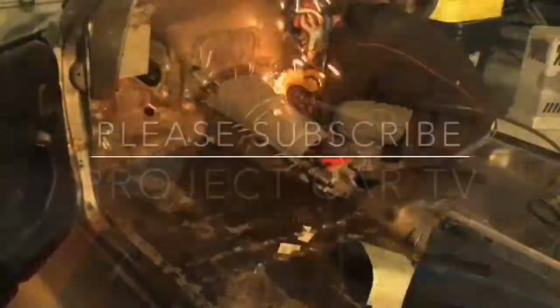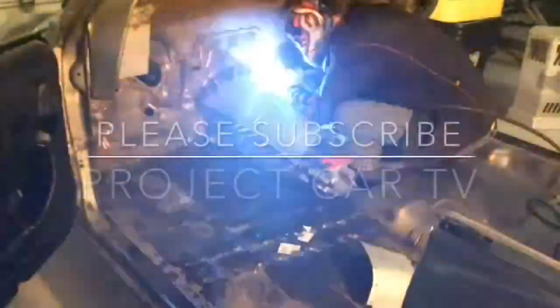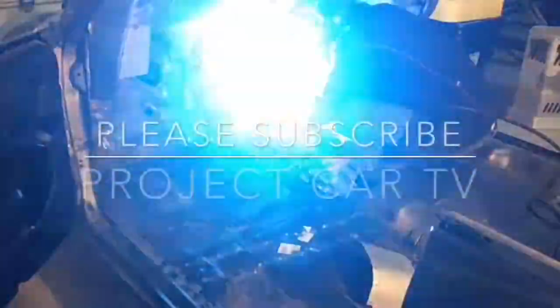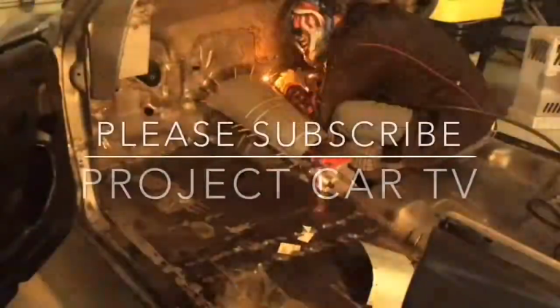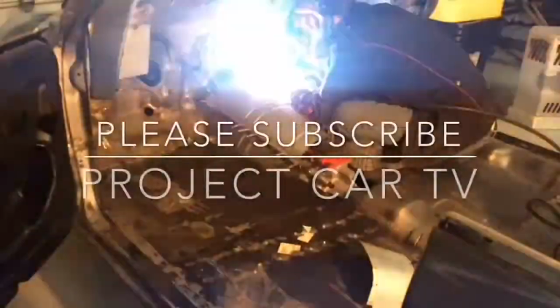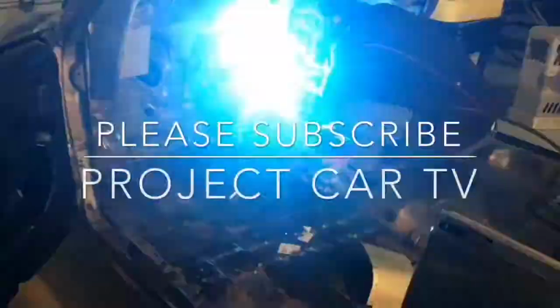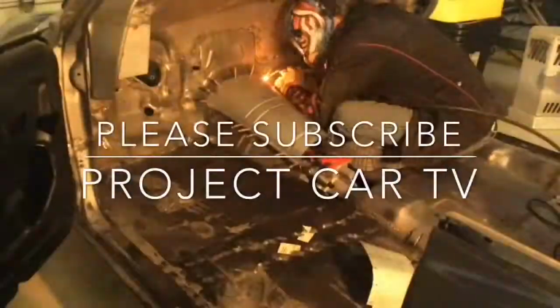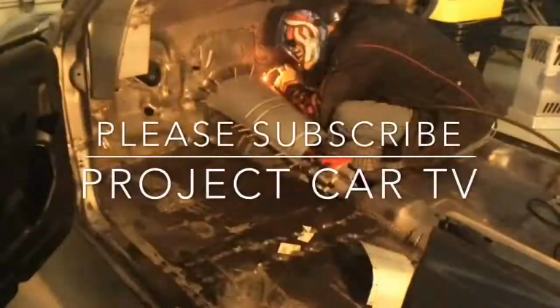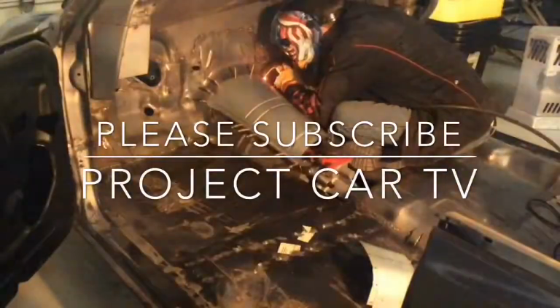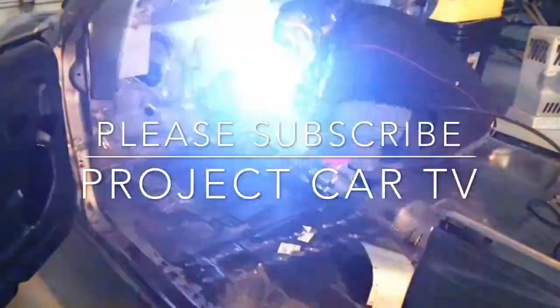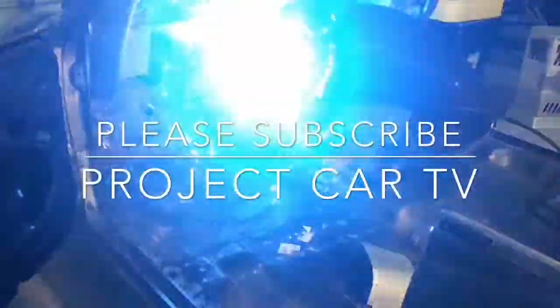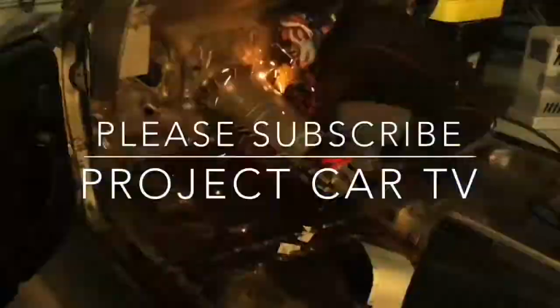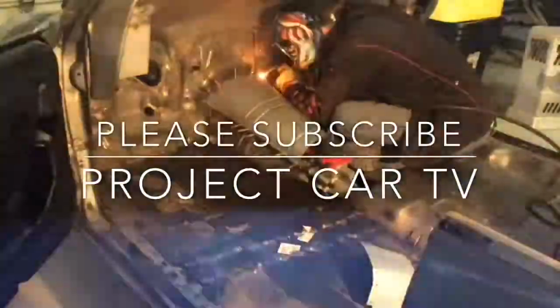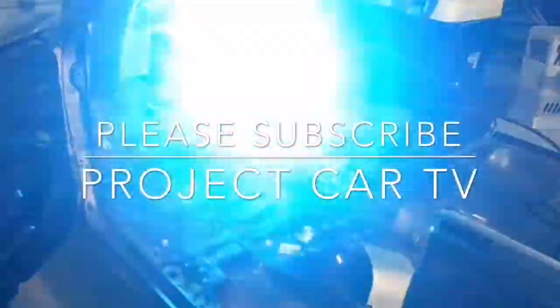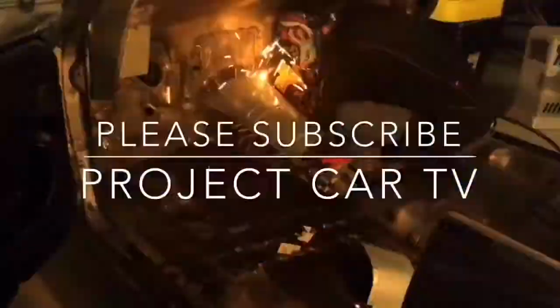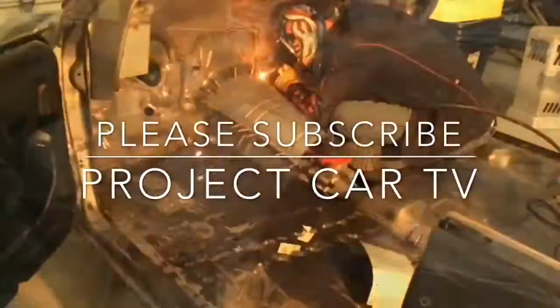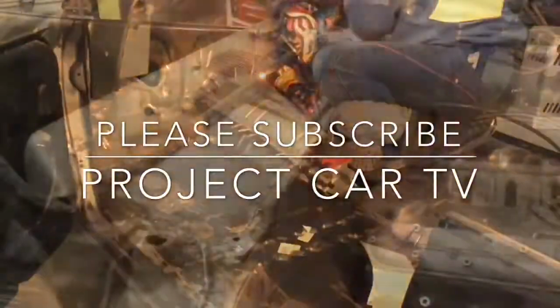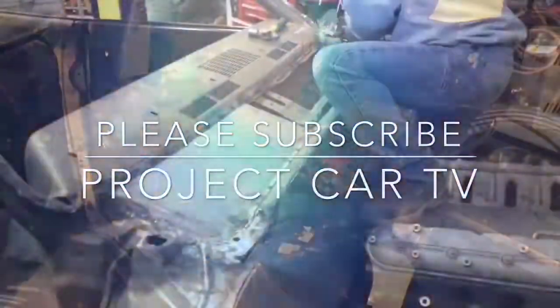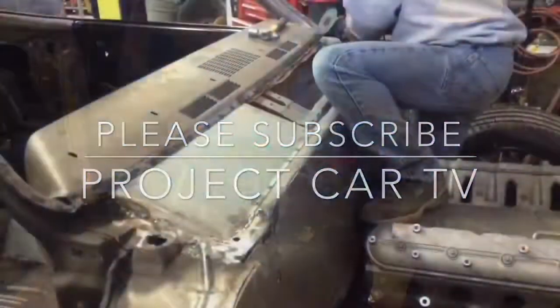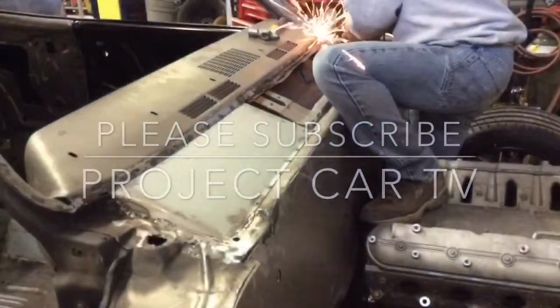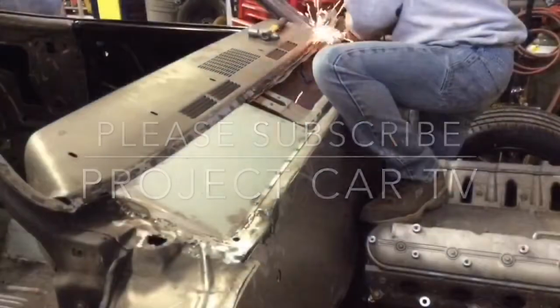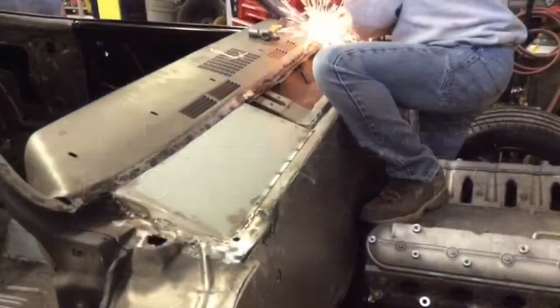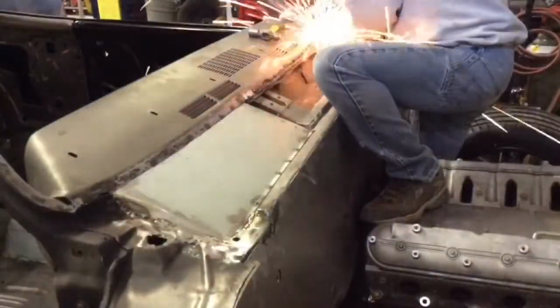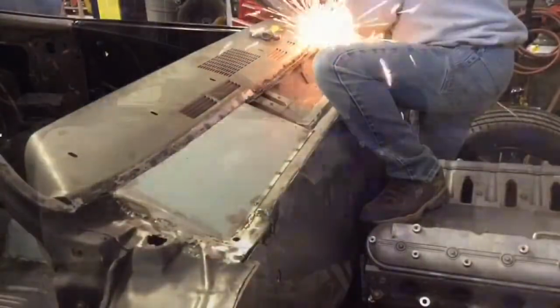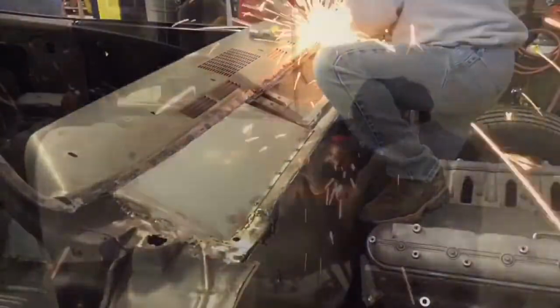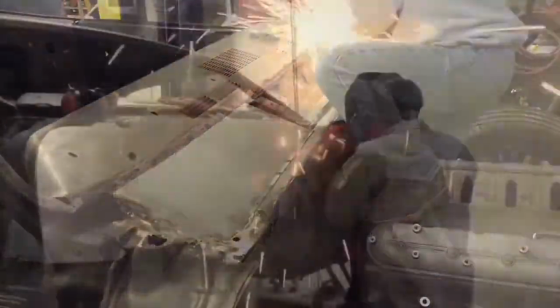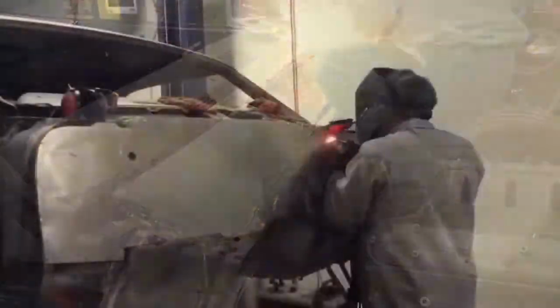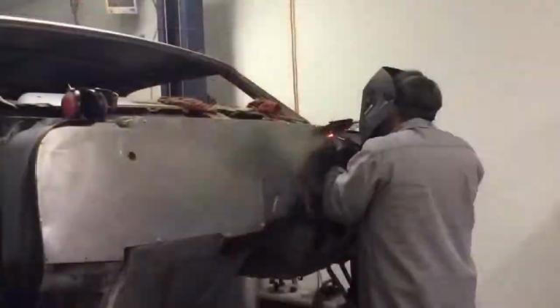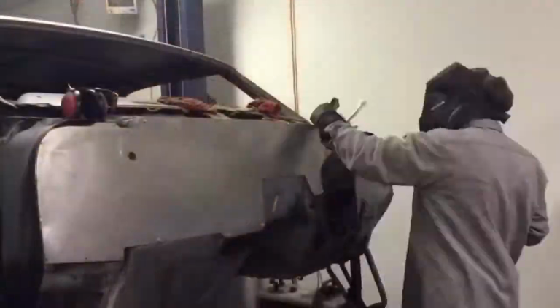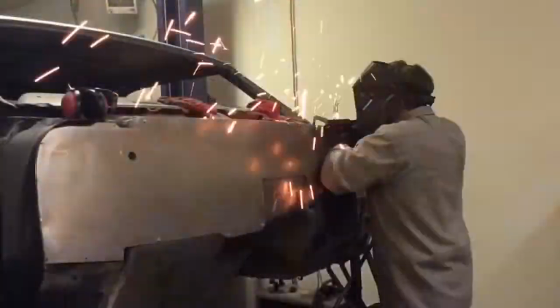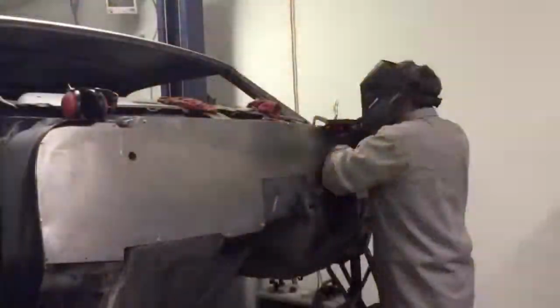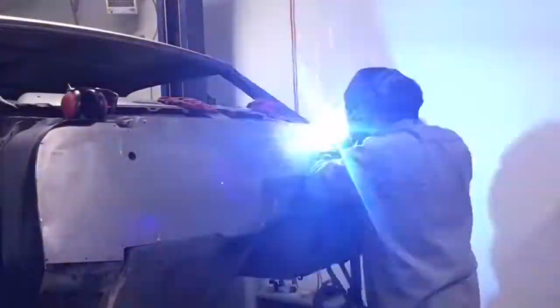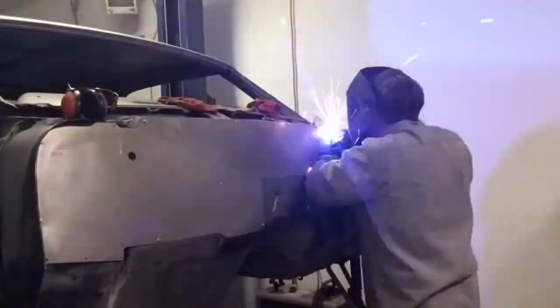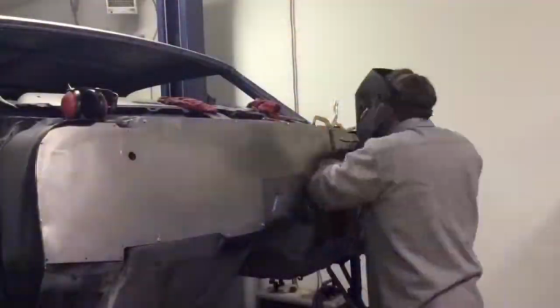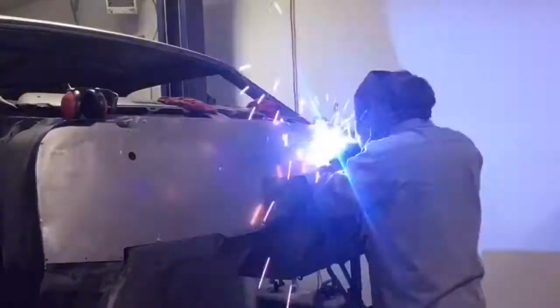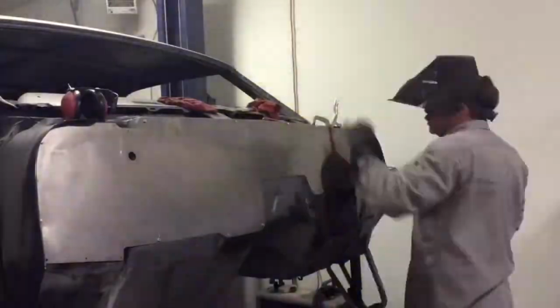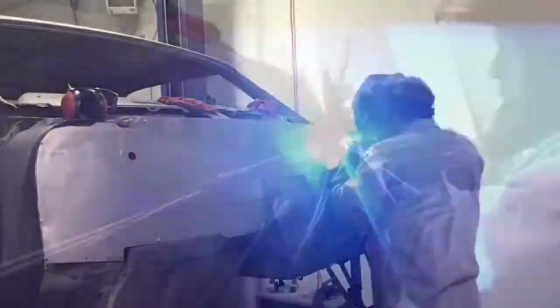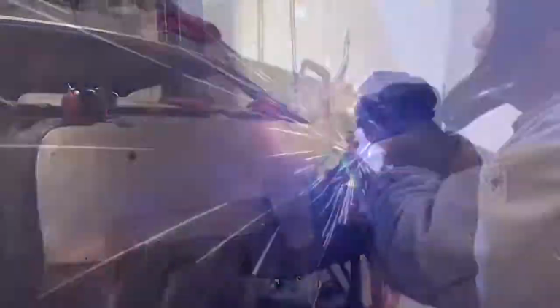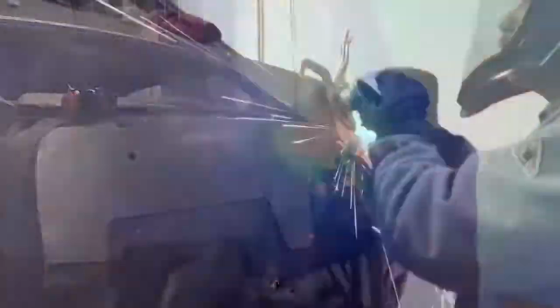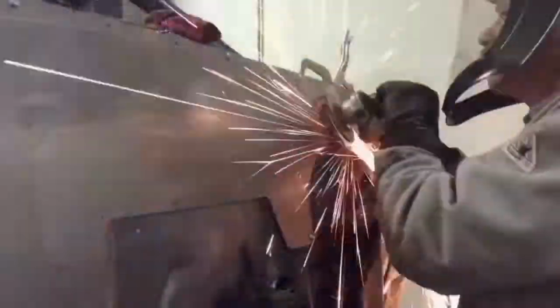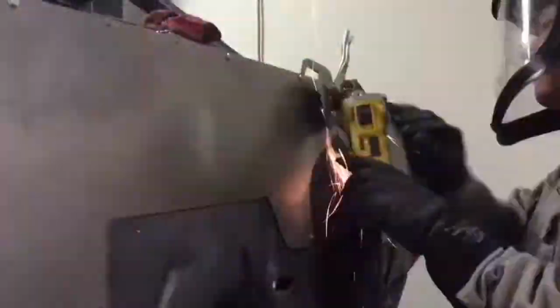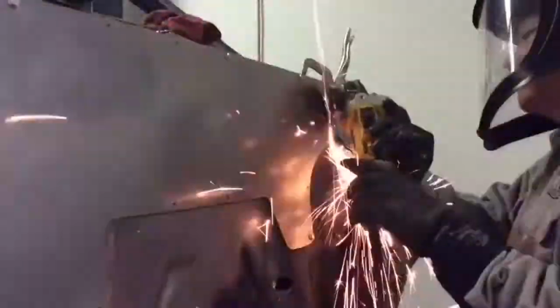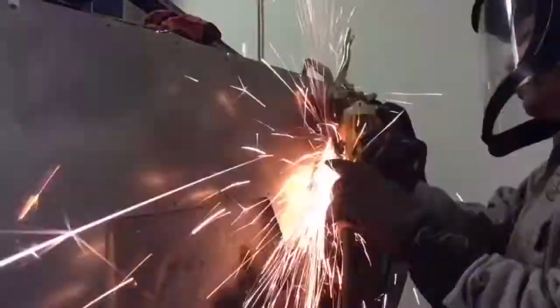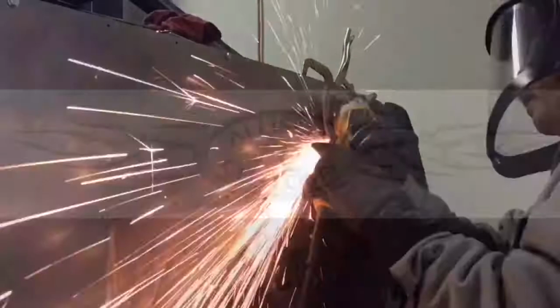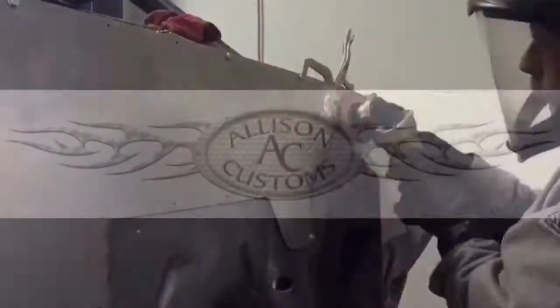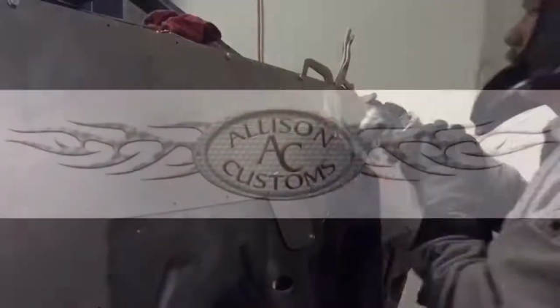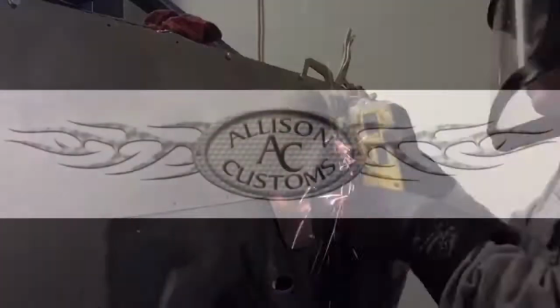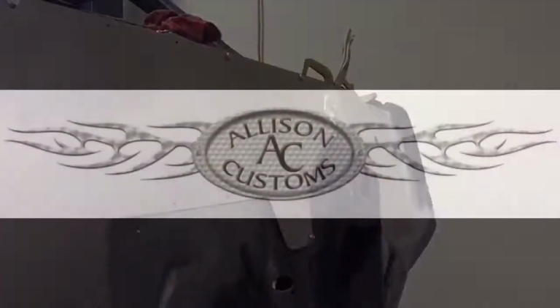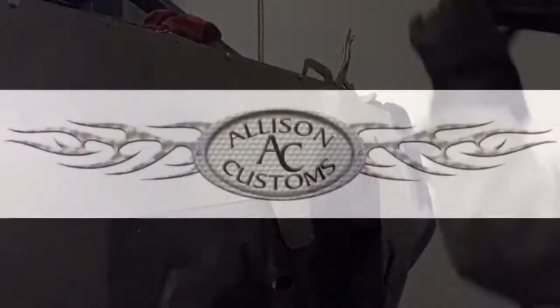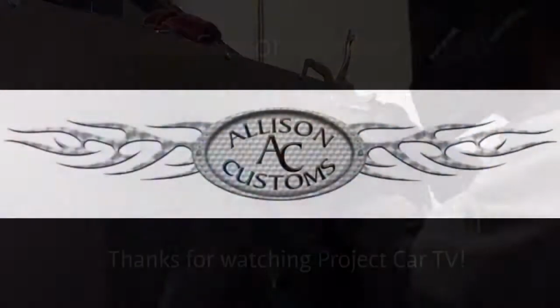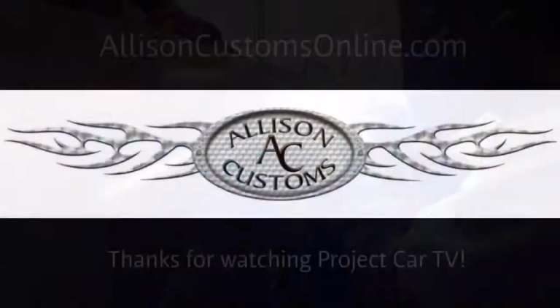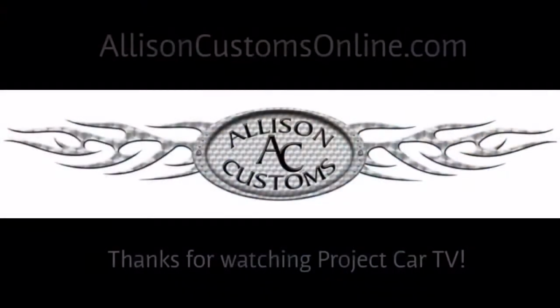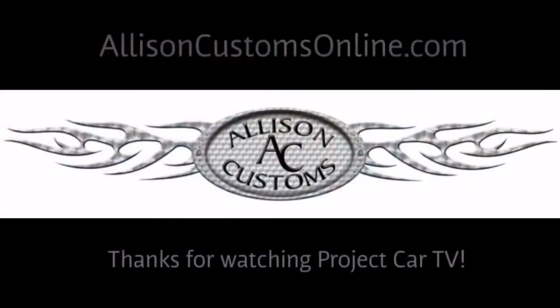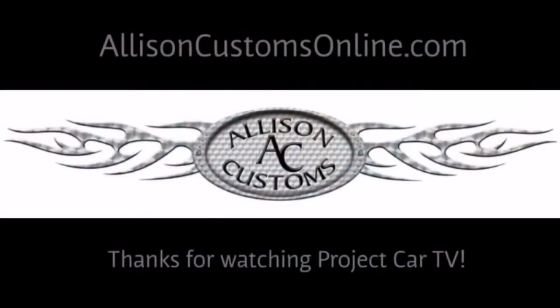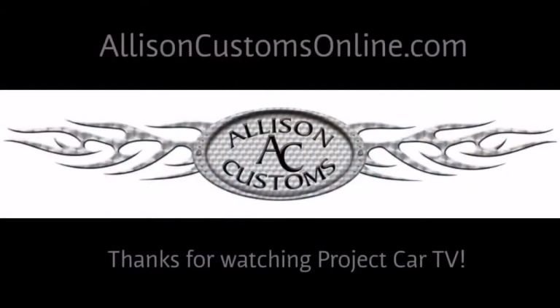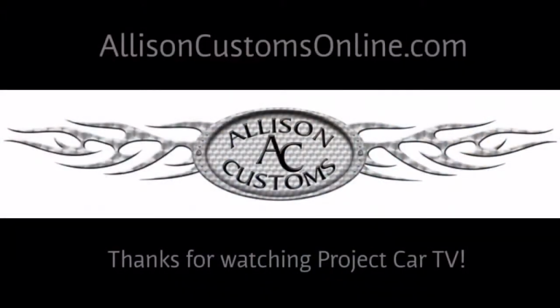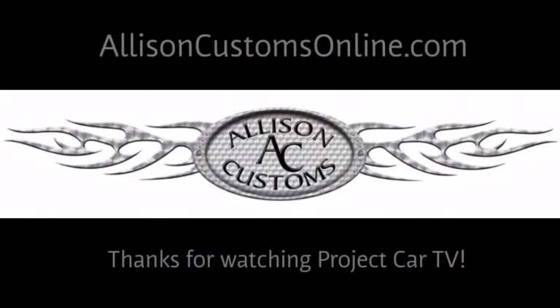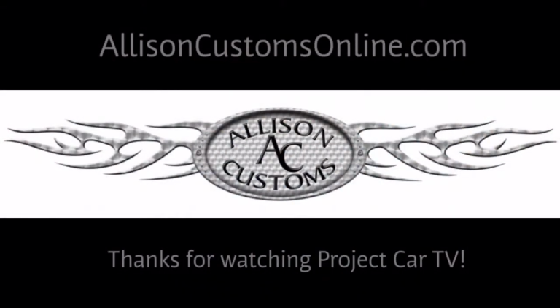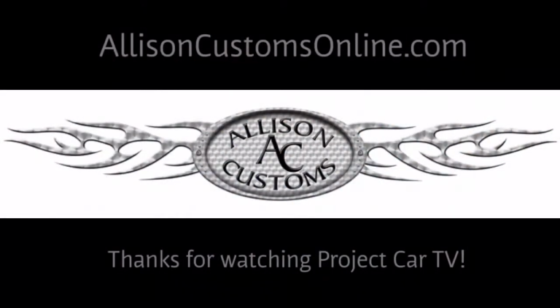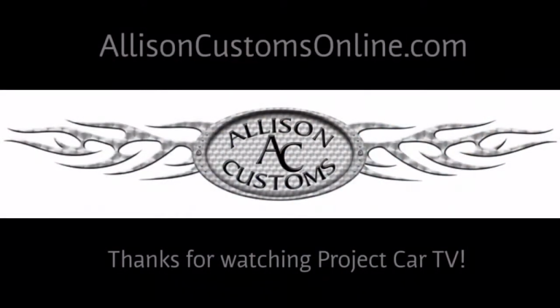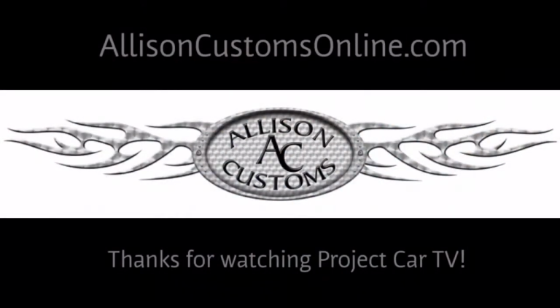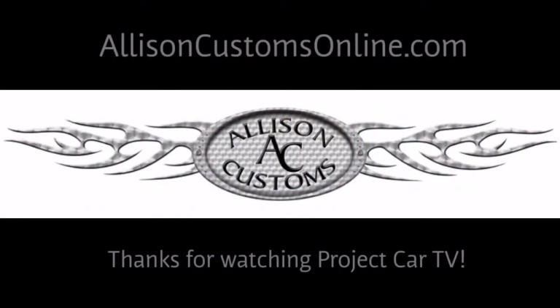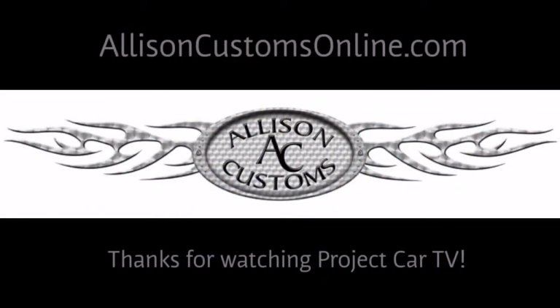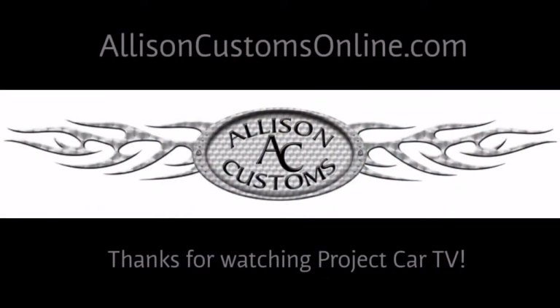Thanks for watching. Allison Customs — Project Car TV. Like us on Facebook and check us out at AllisonCustomsOnline.com.